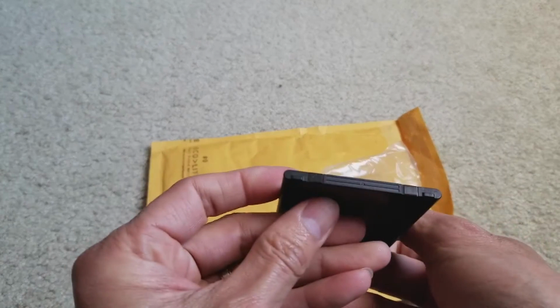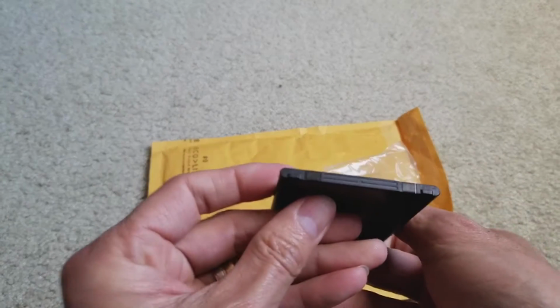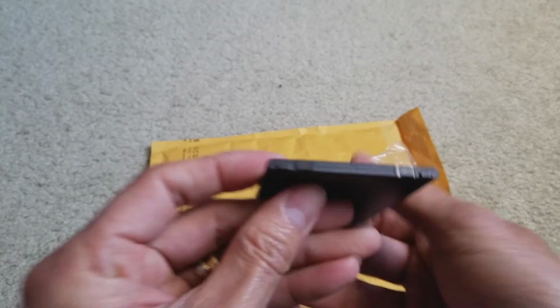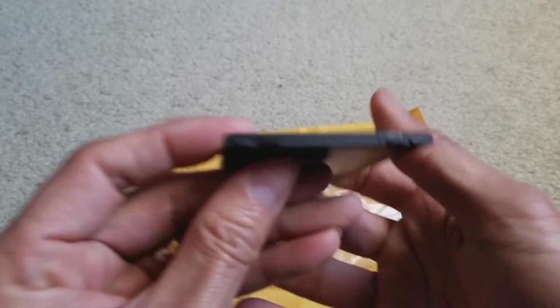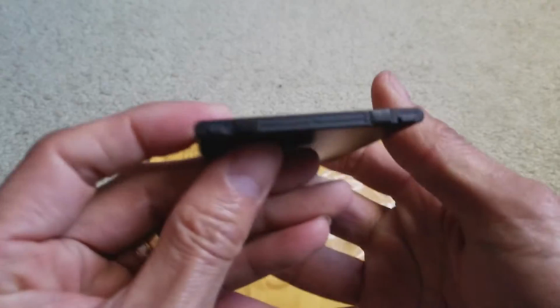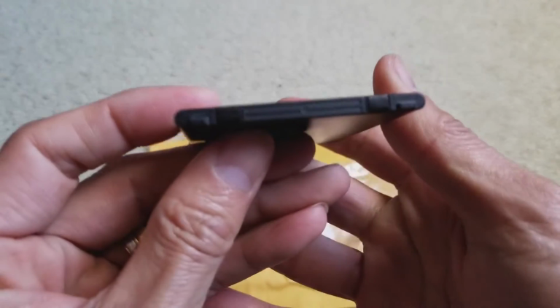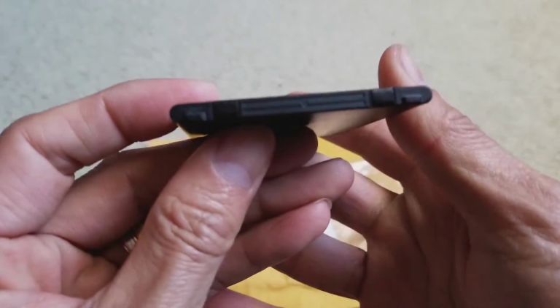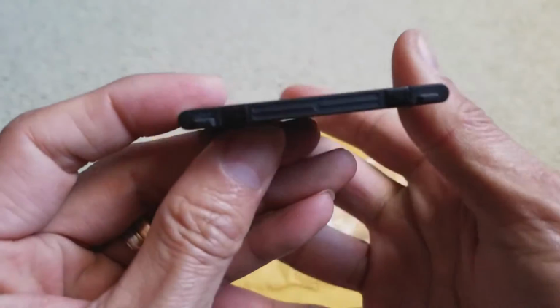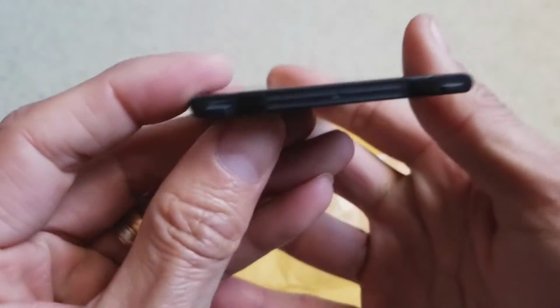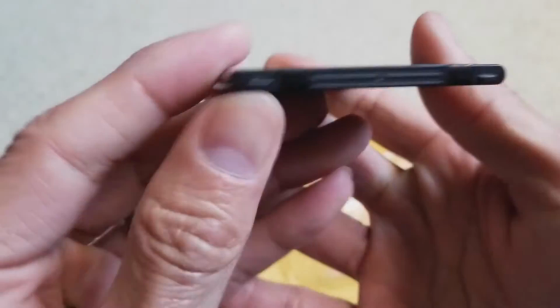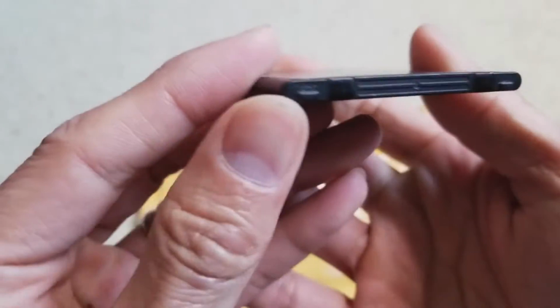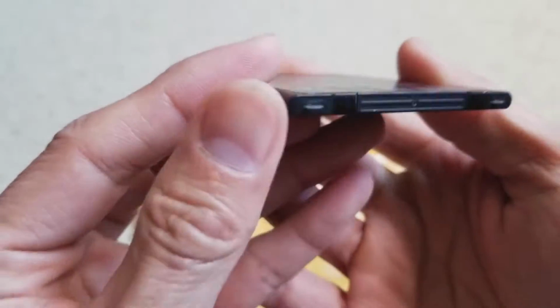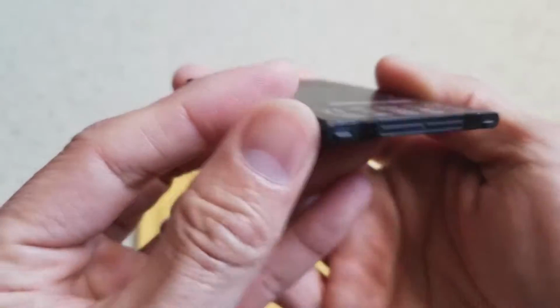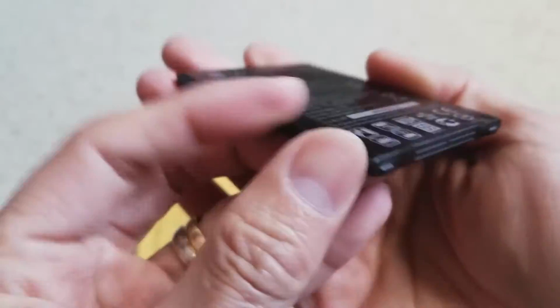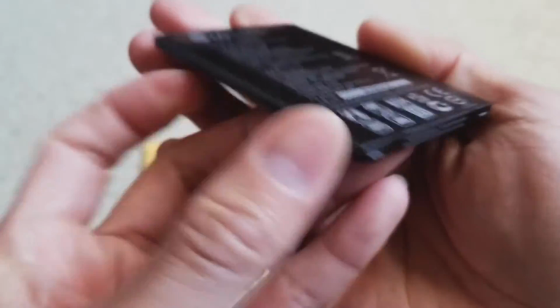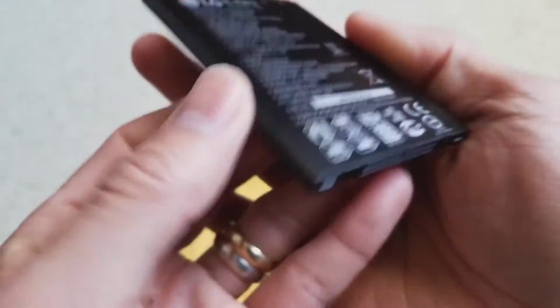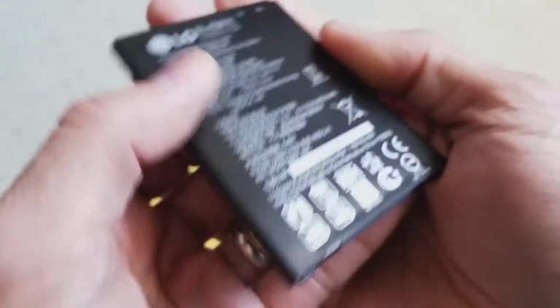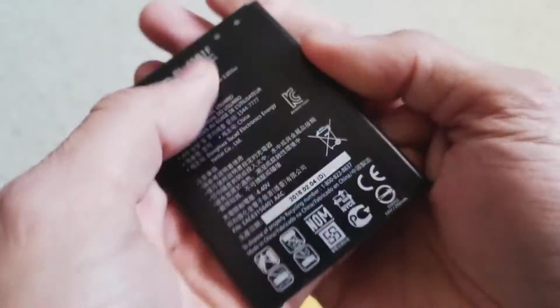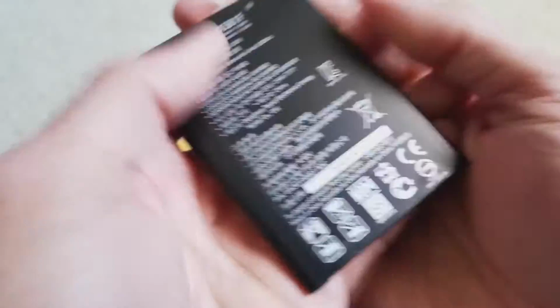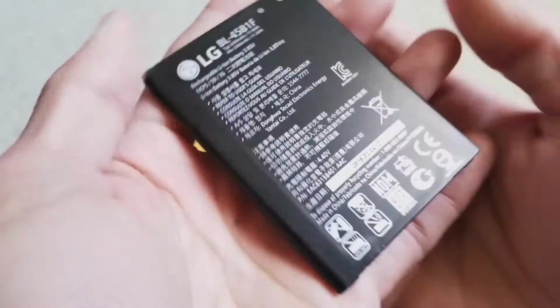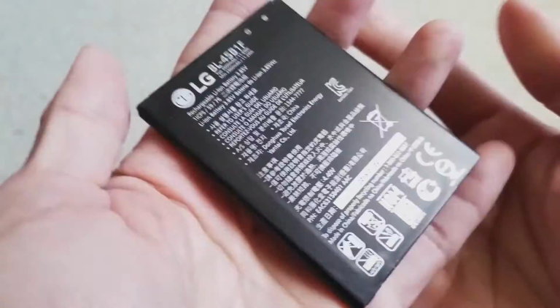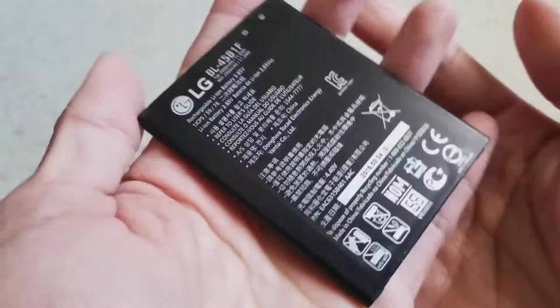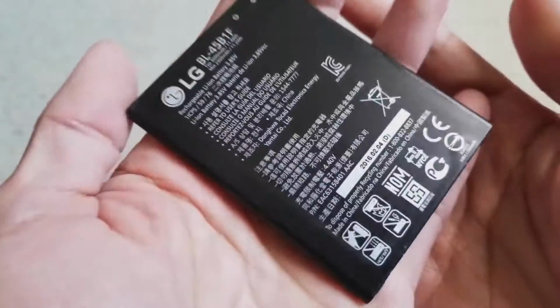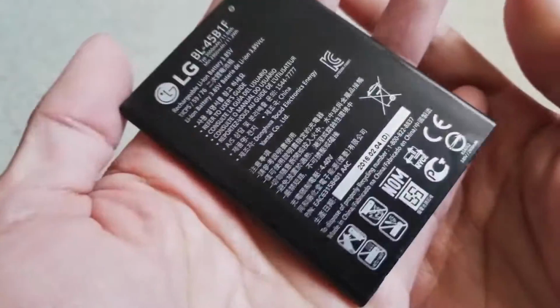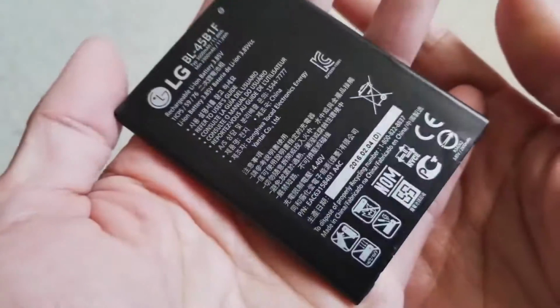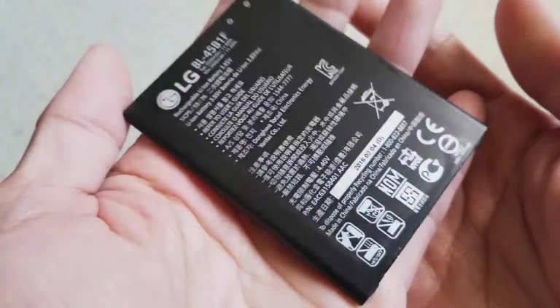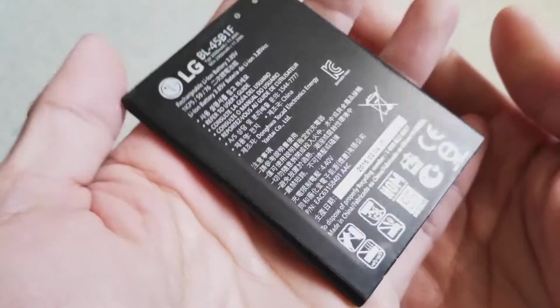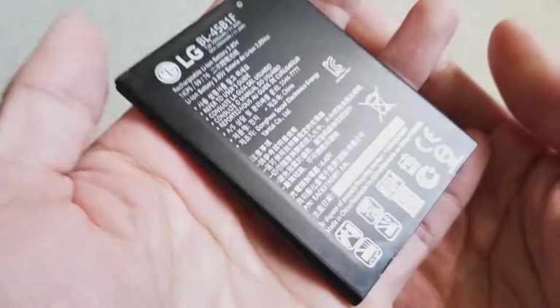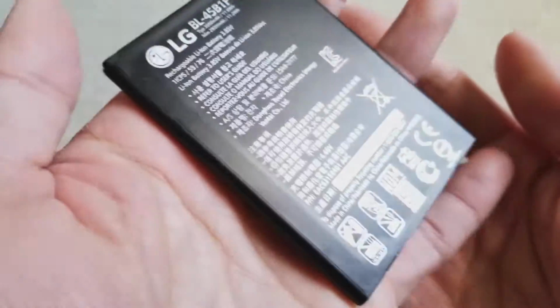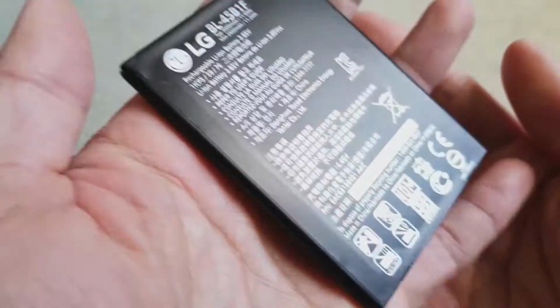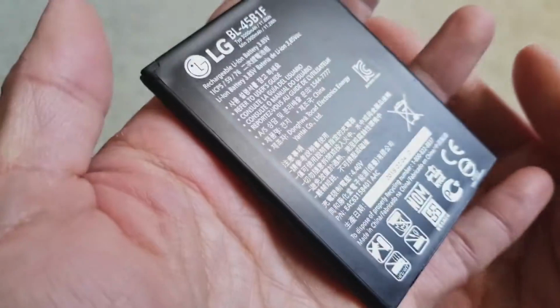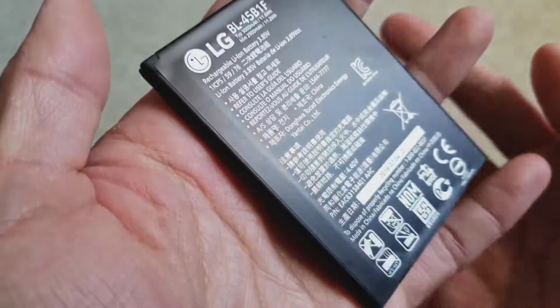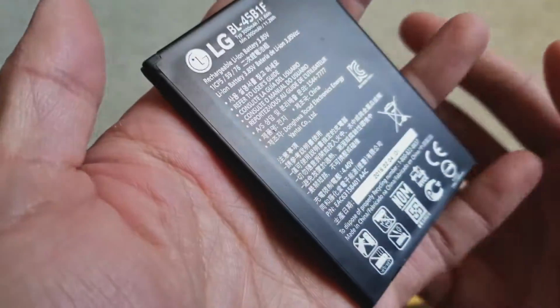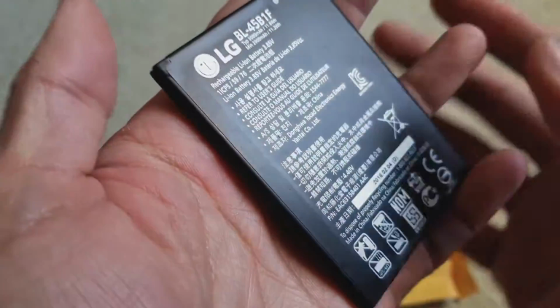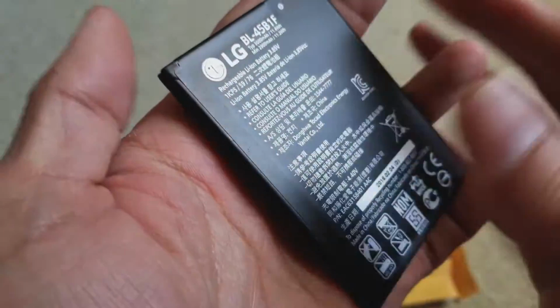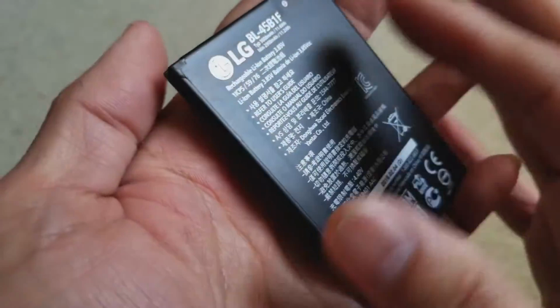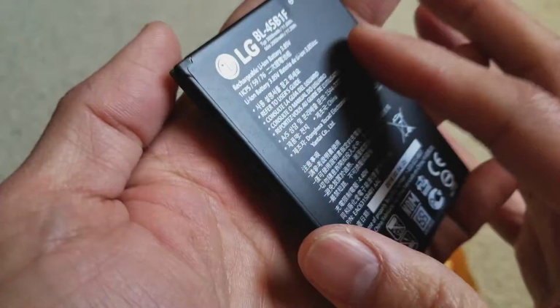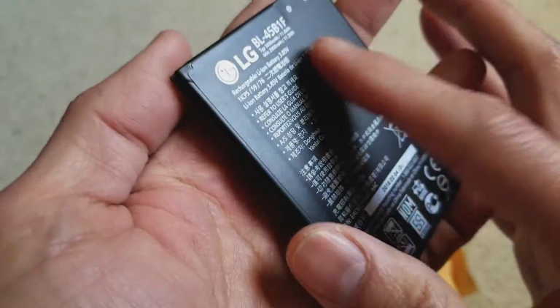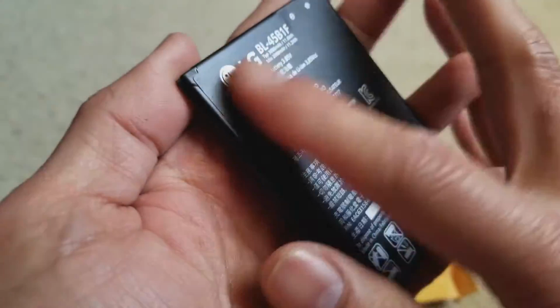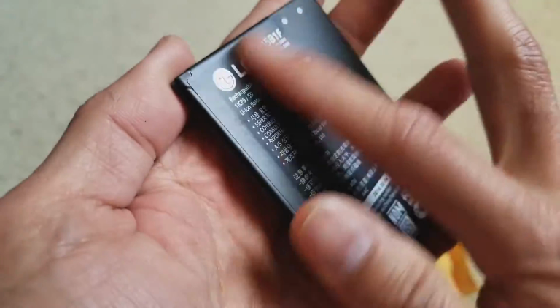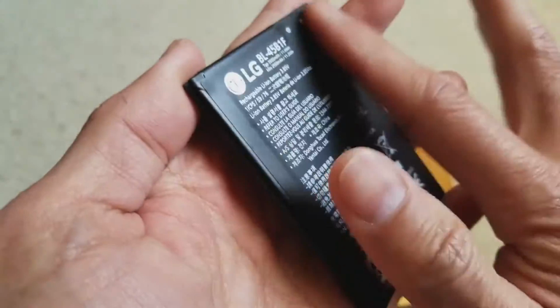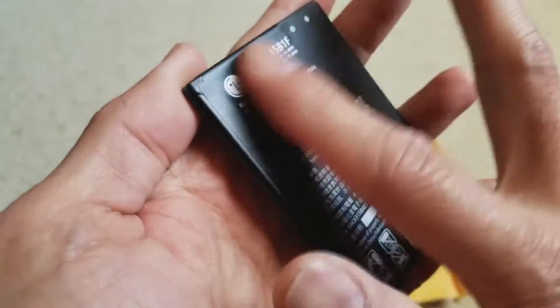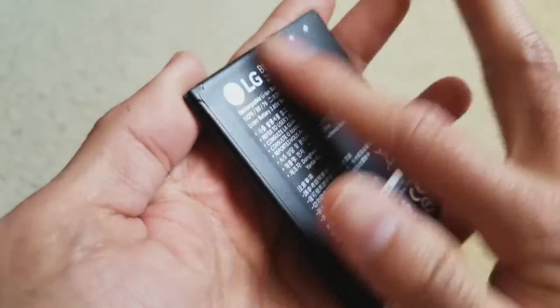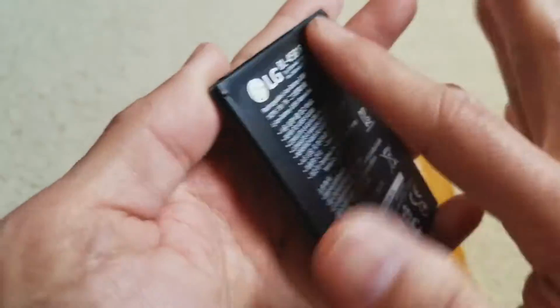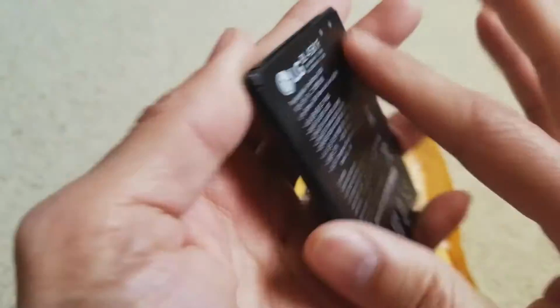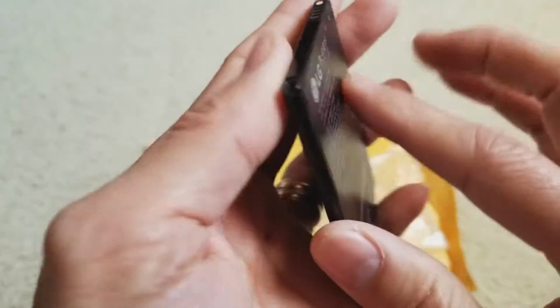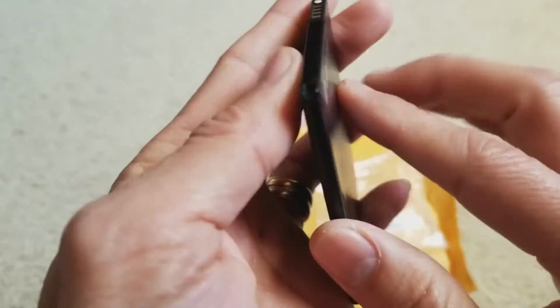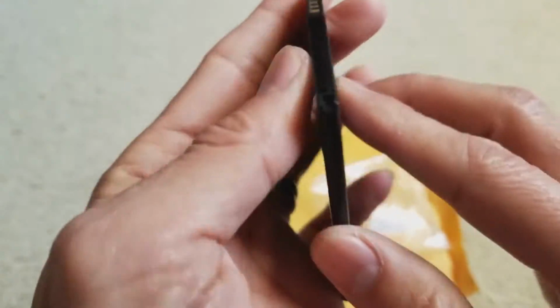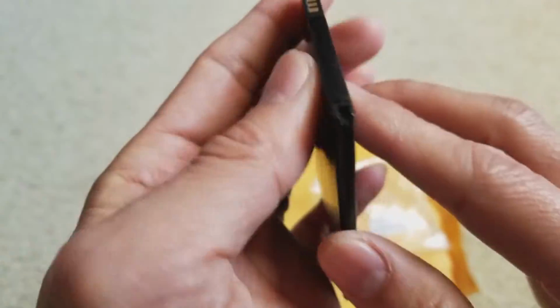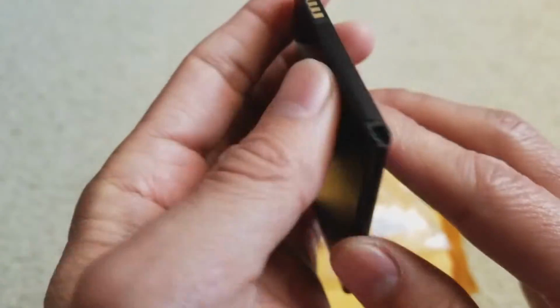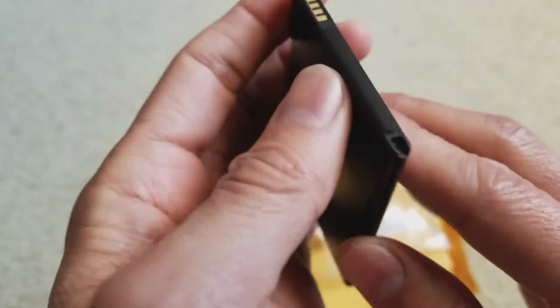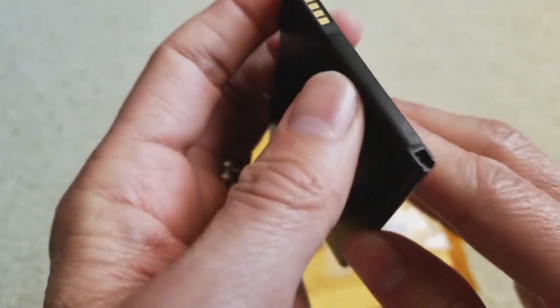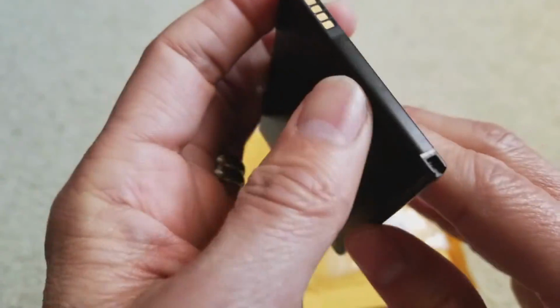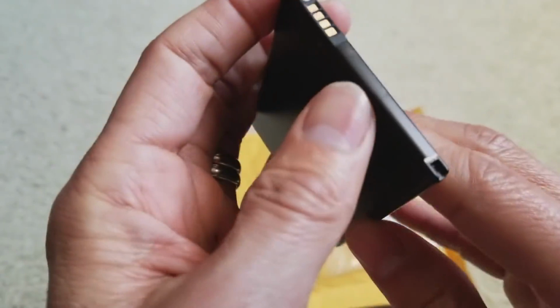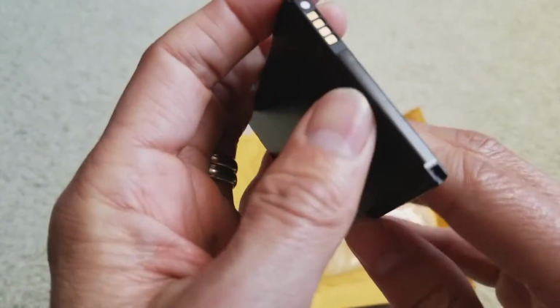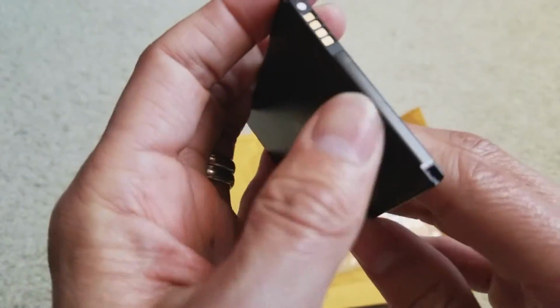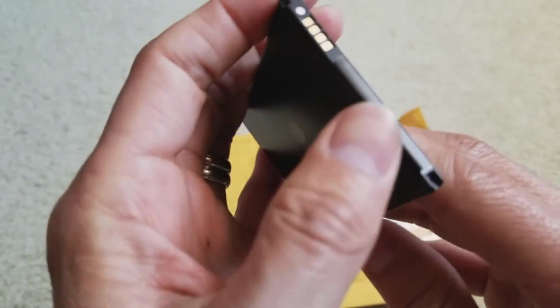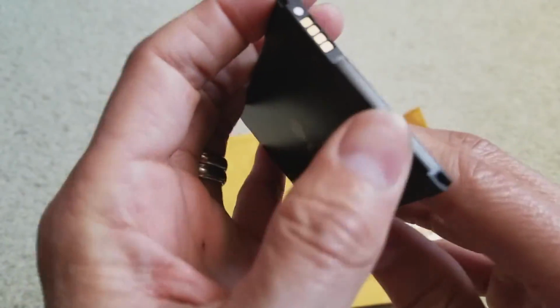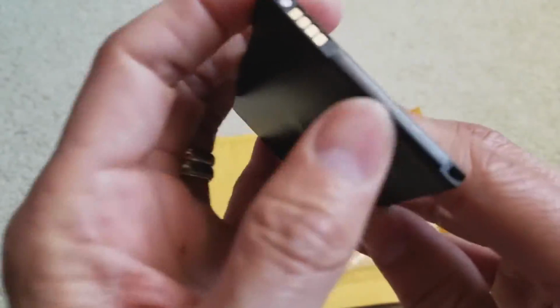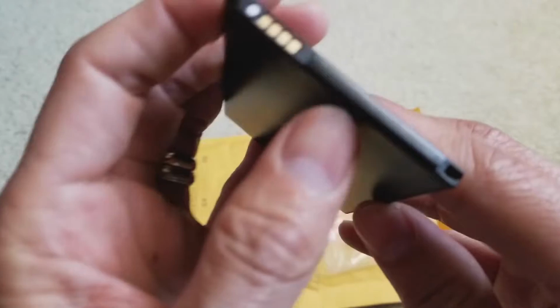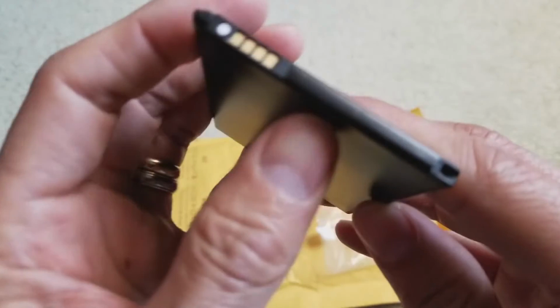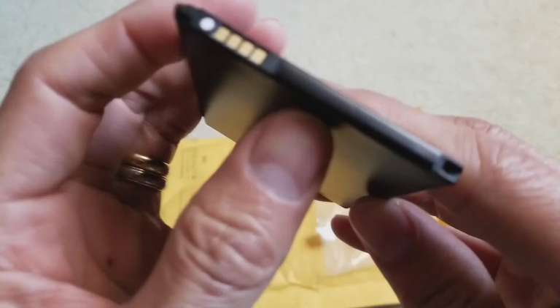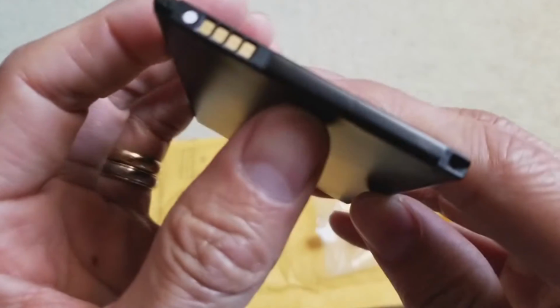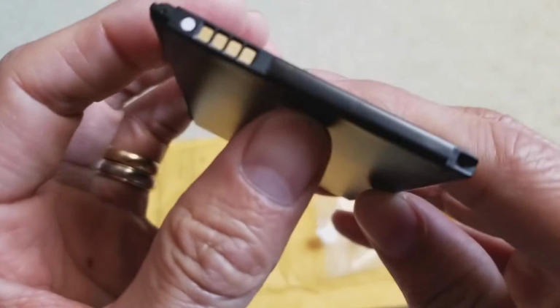This one looks pretty much newer, so we'll see how it goes, guys.